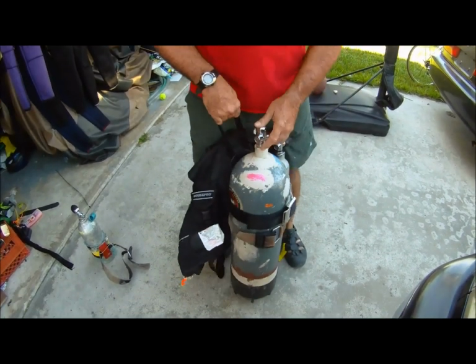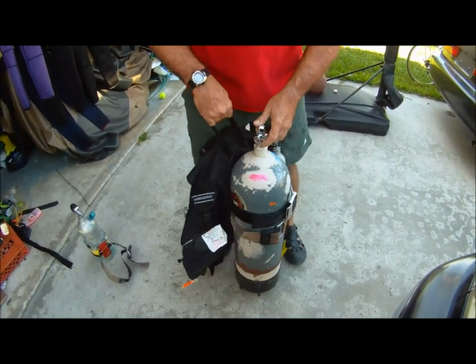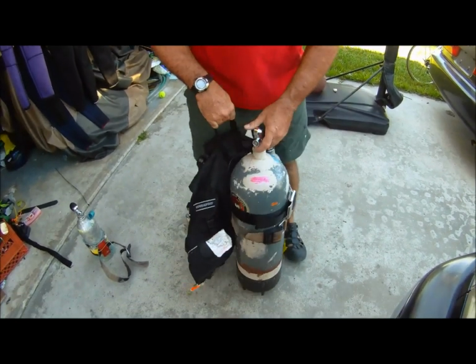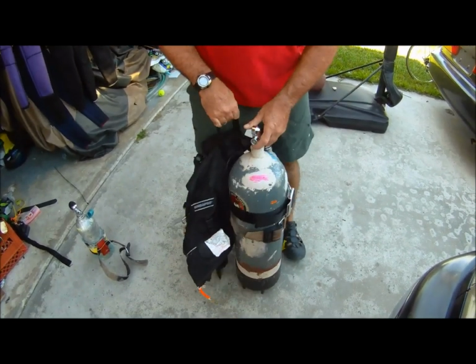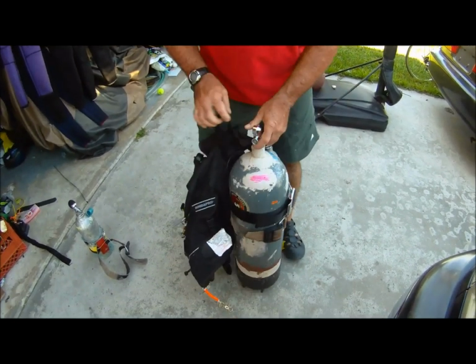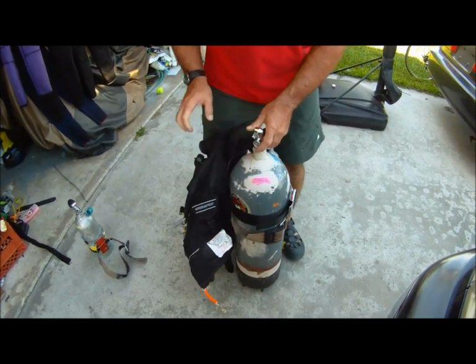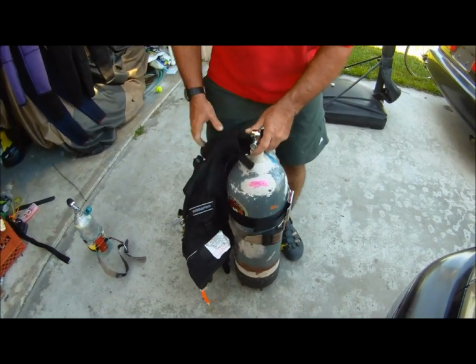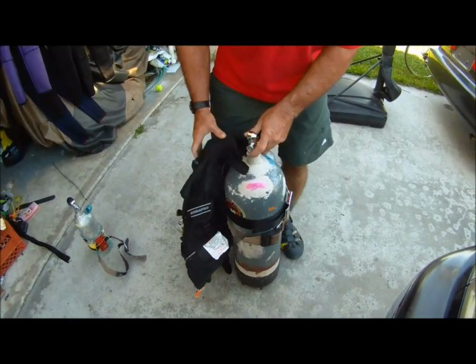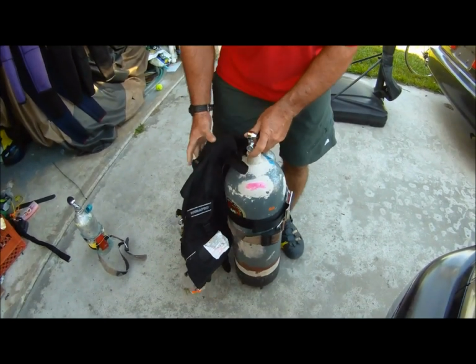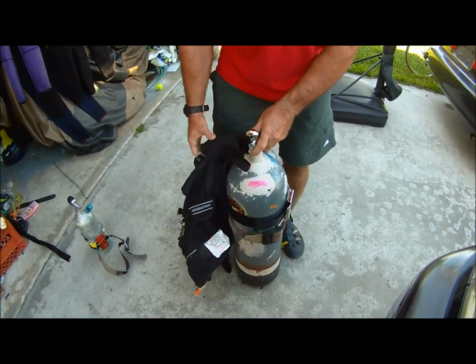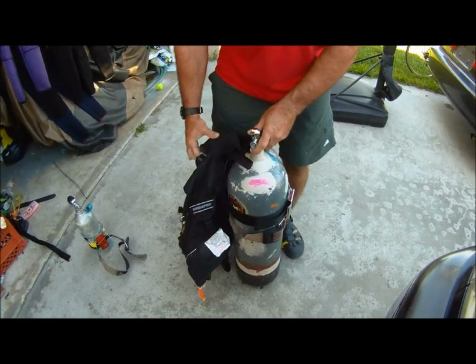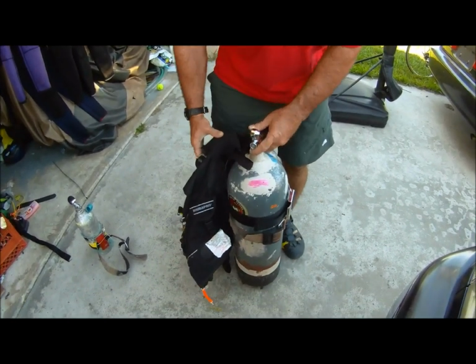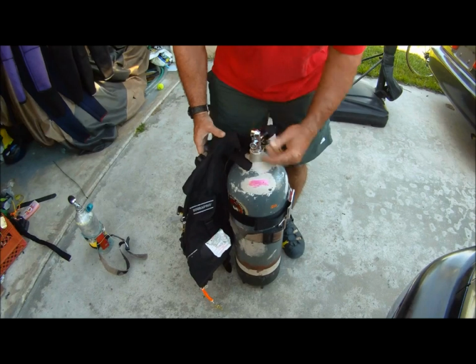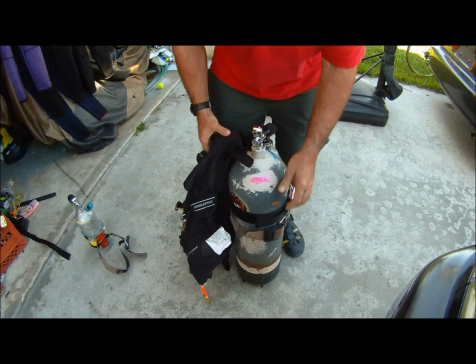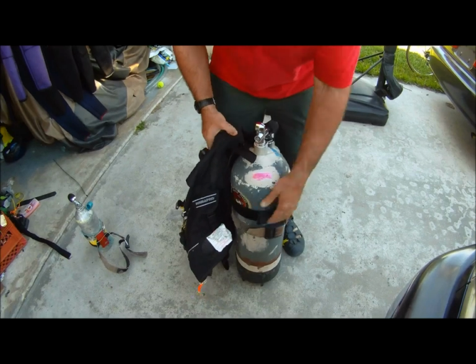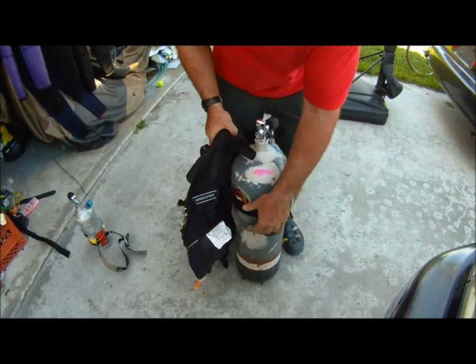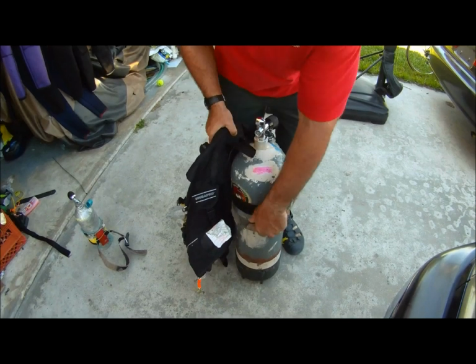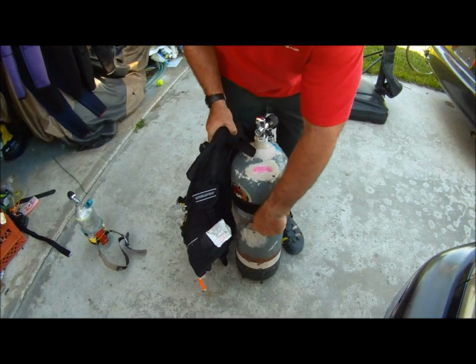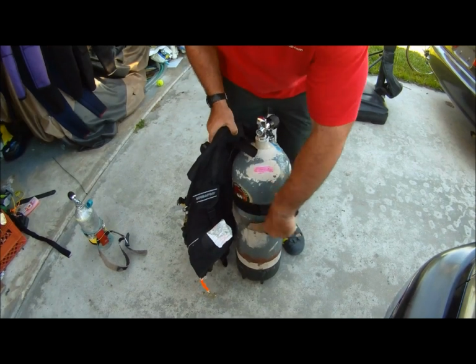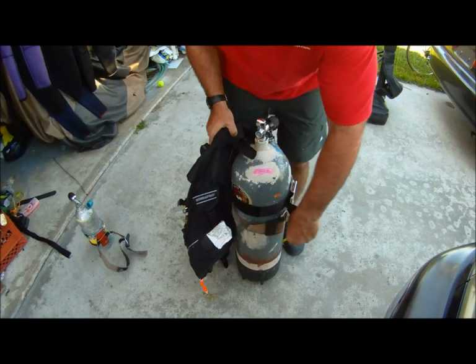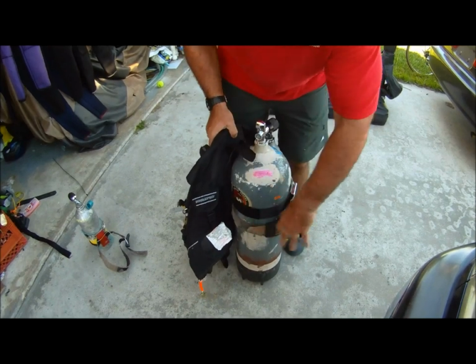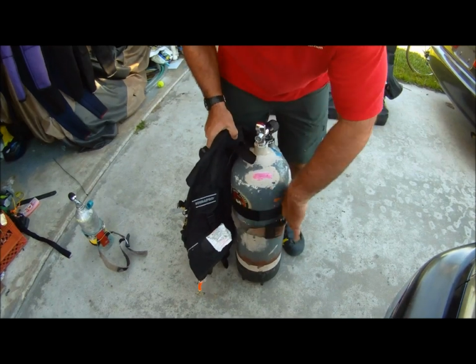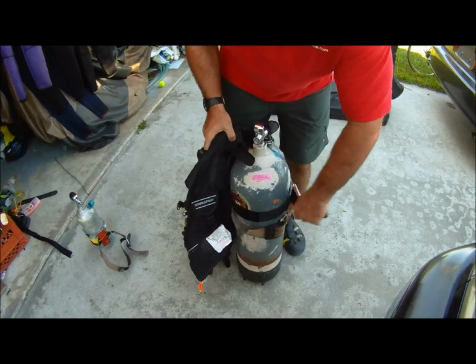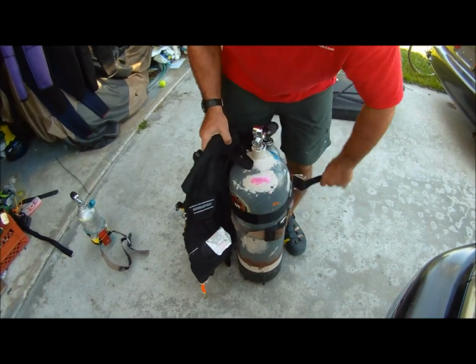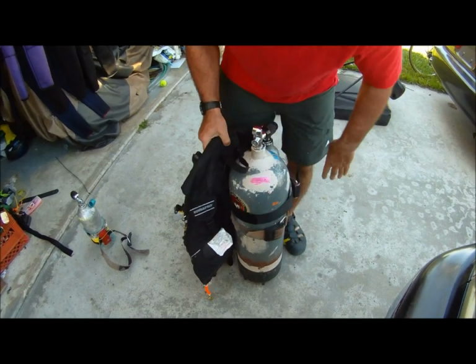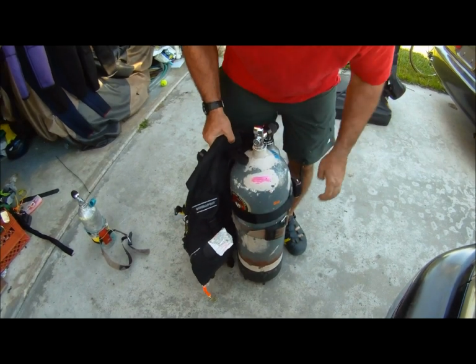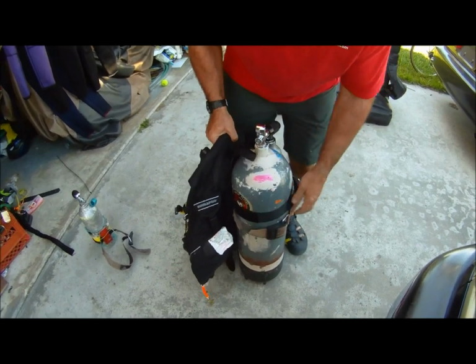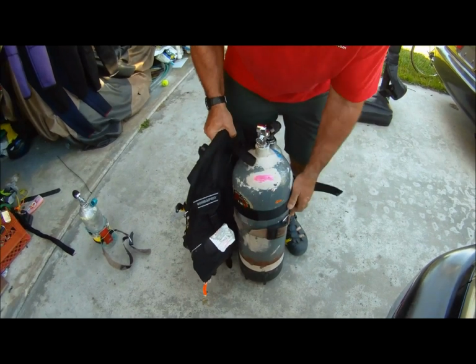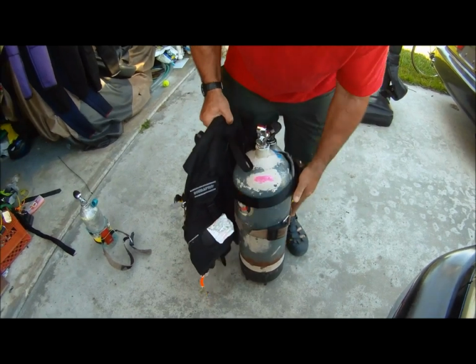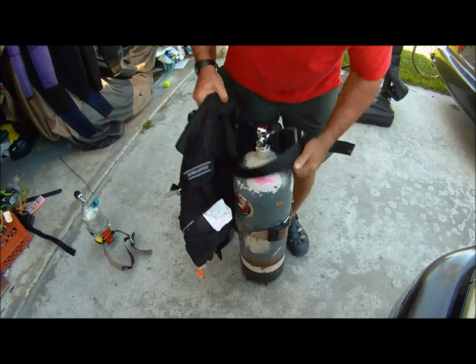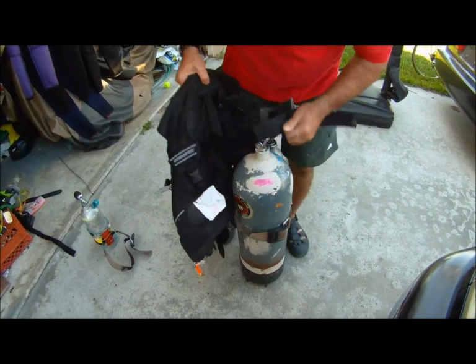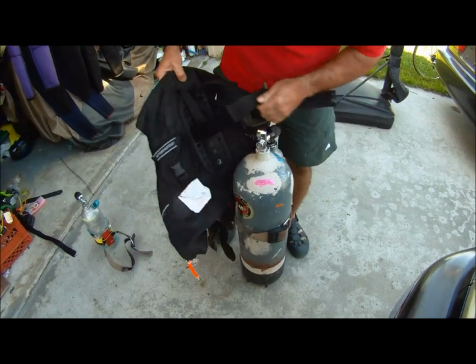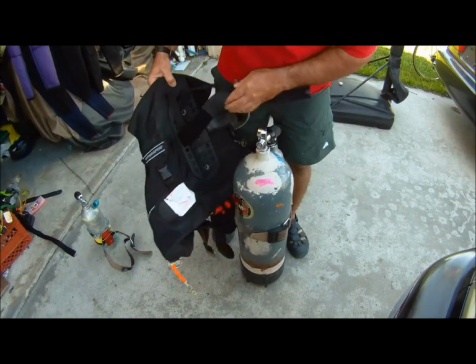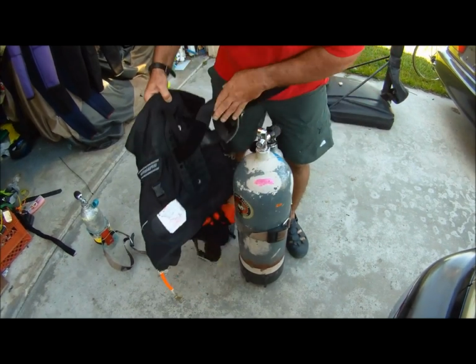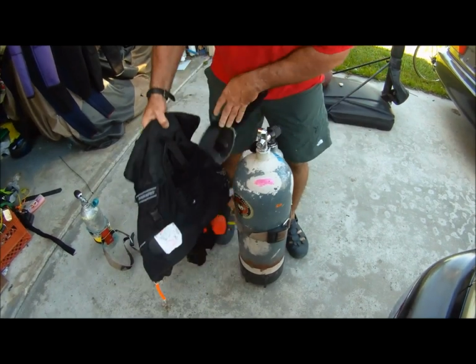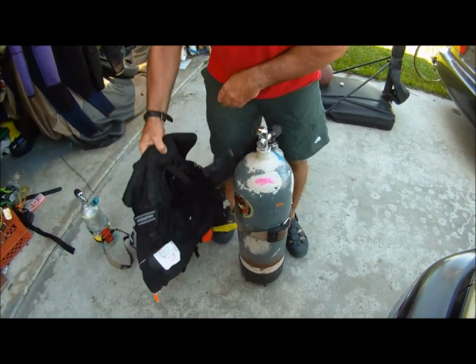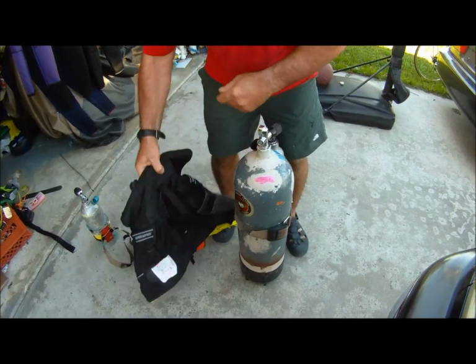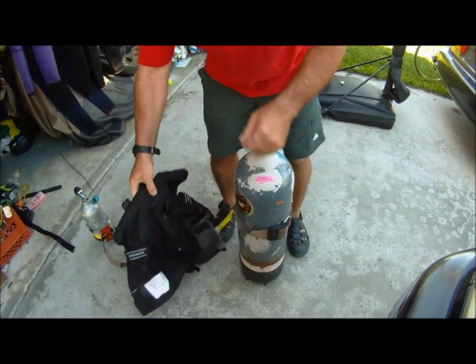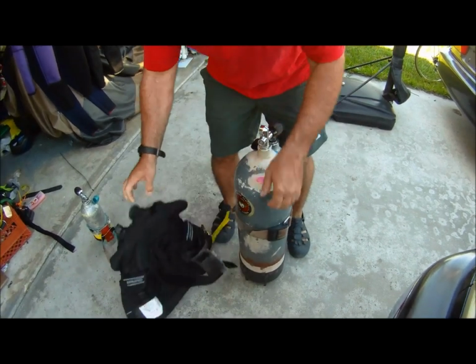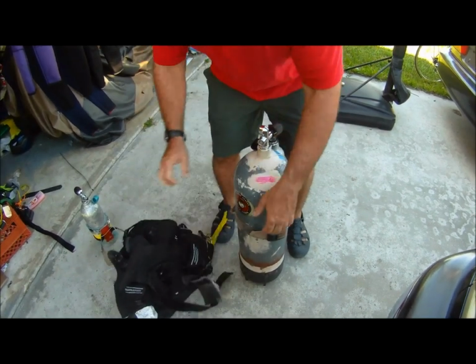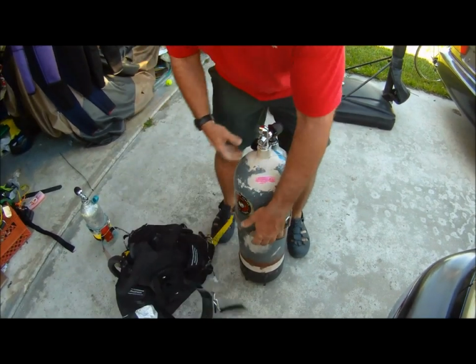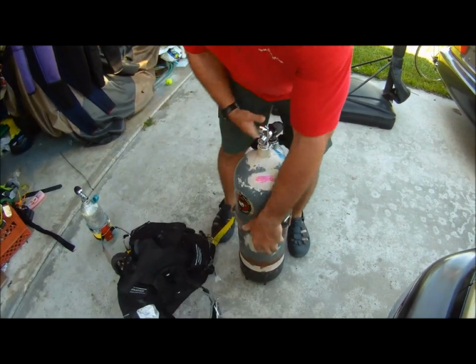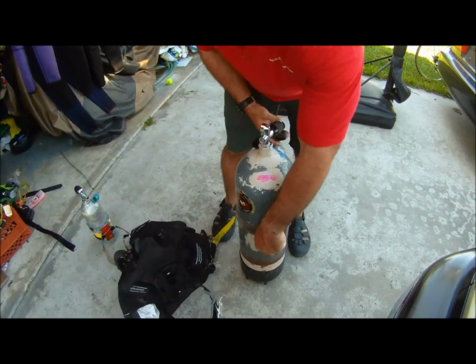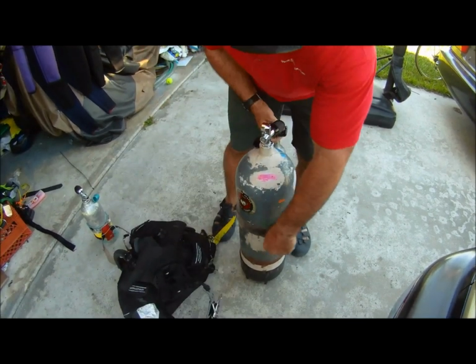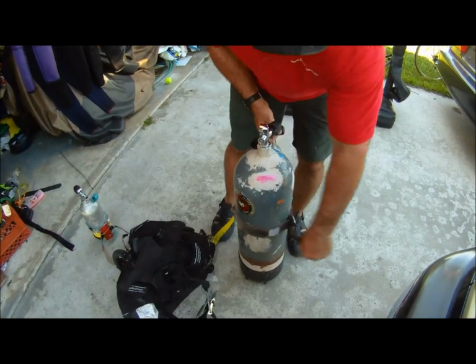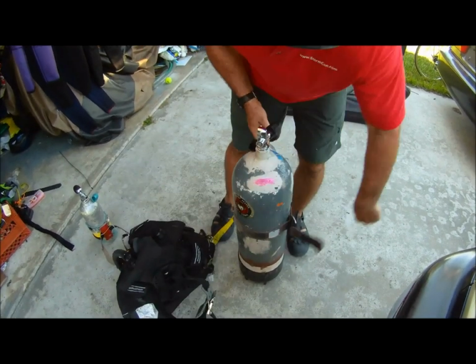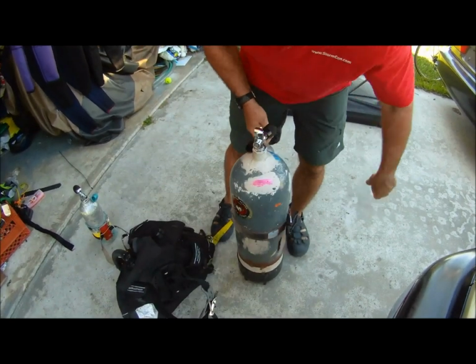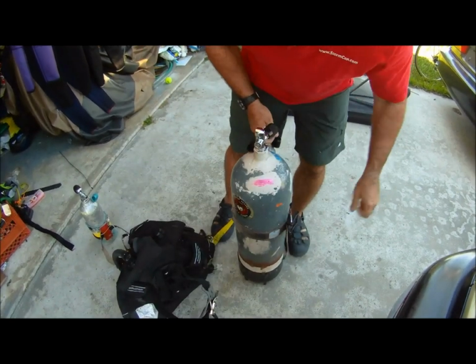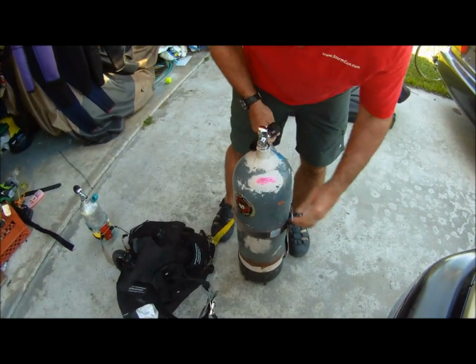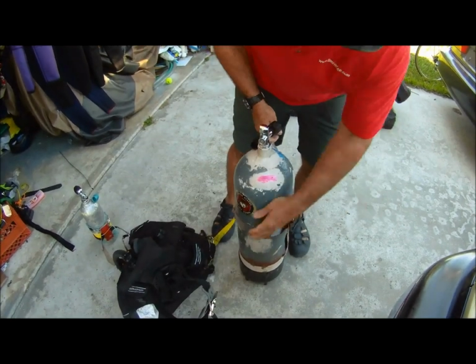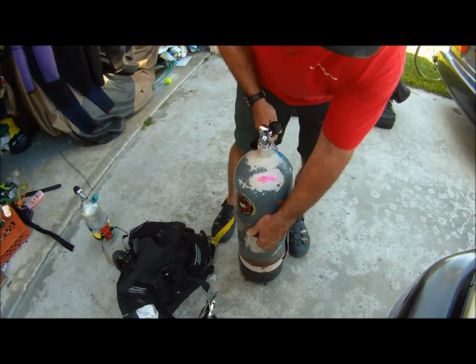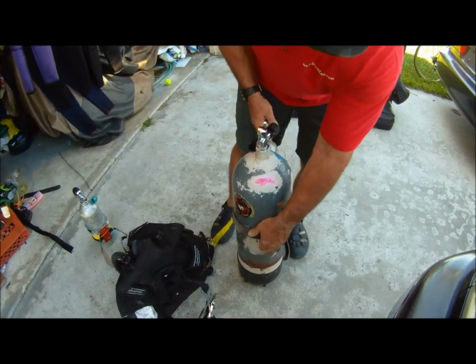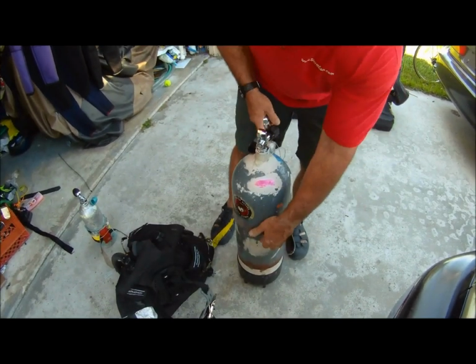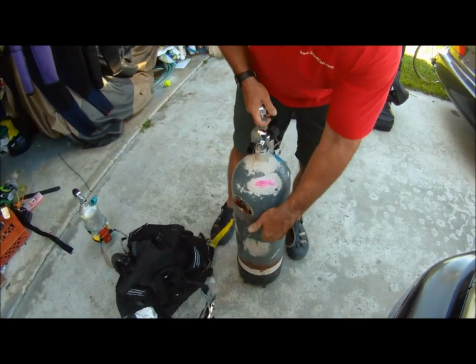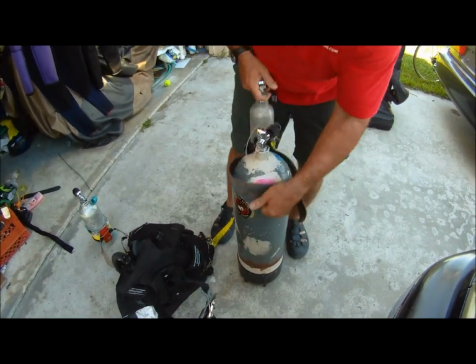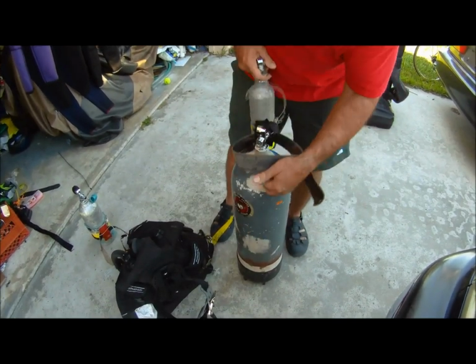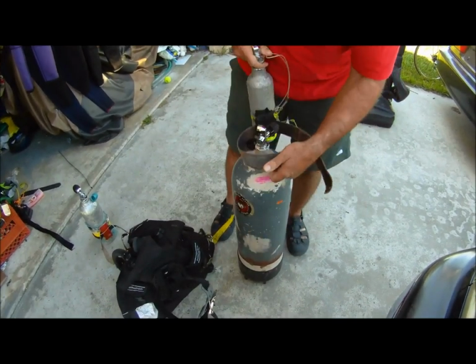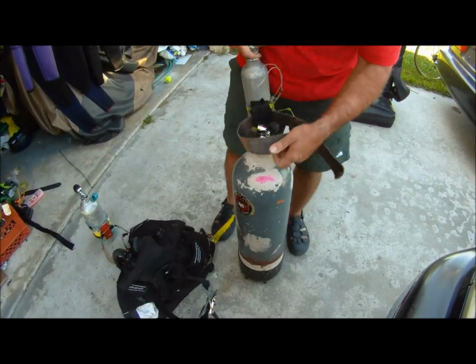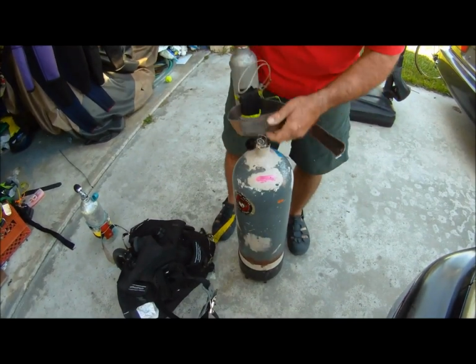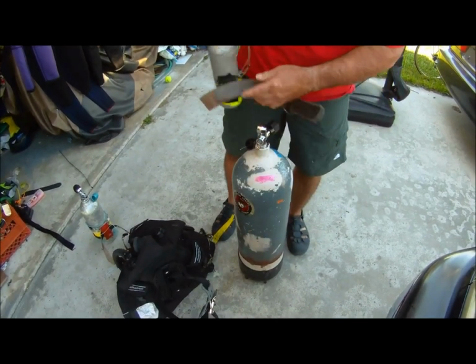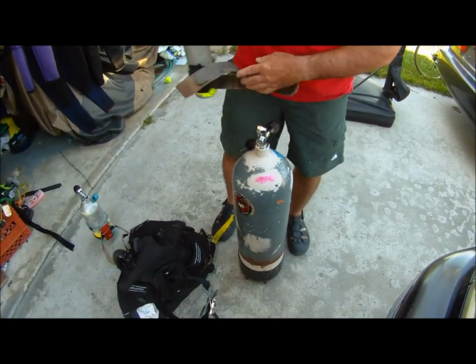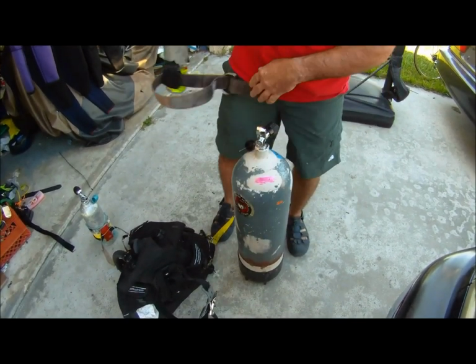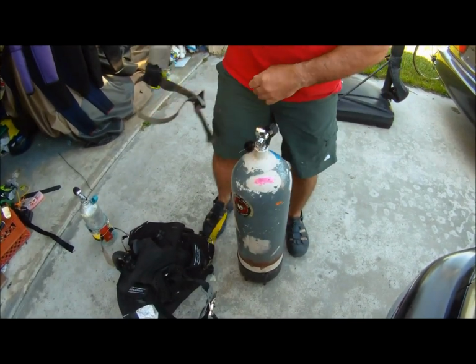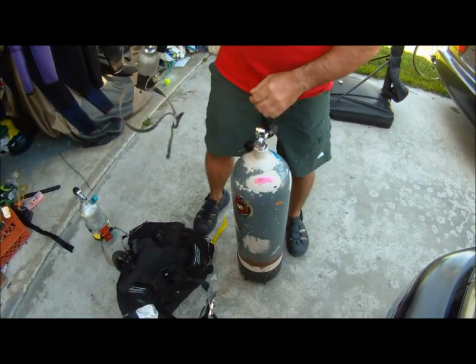Very secure setup. You can switch out tanks — it just takes a moment.